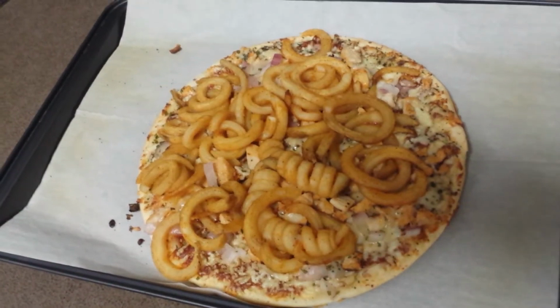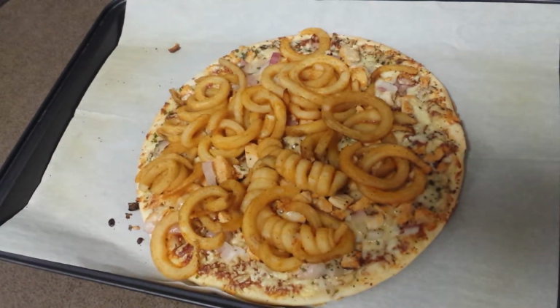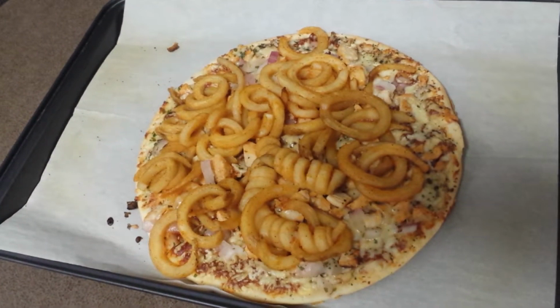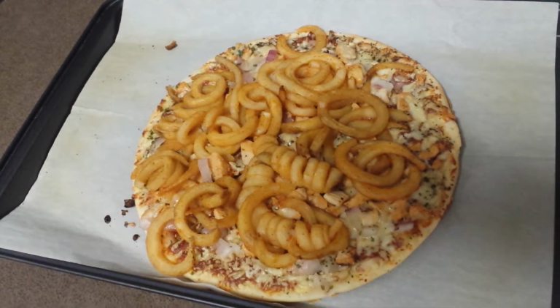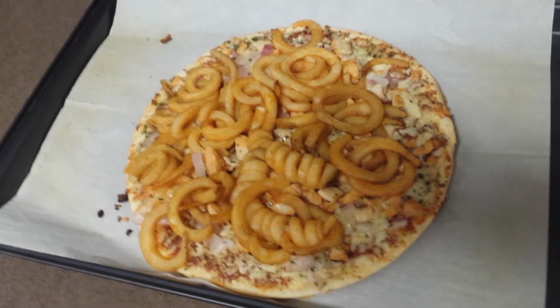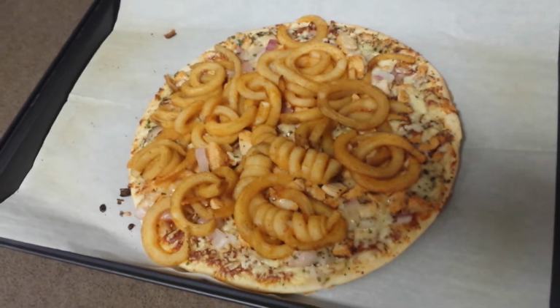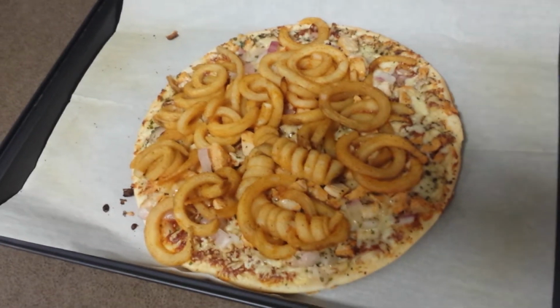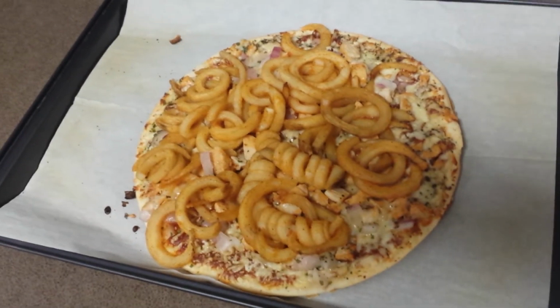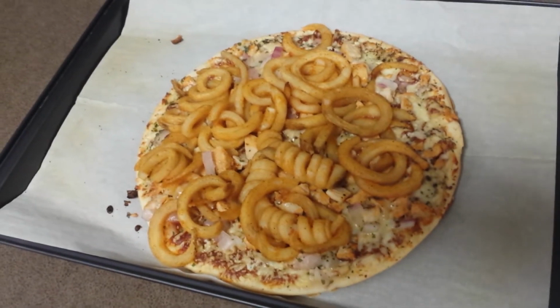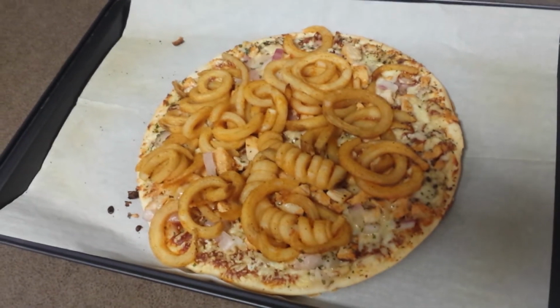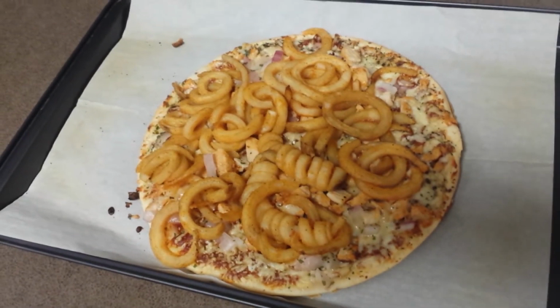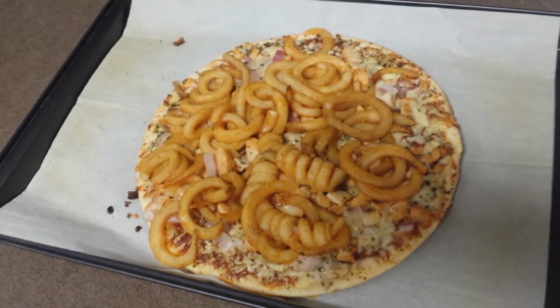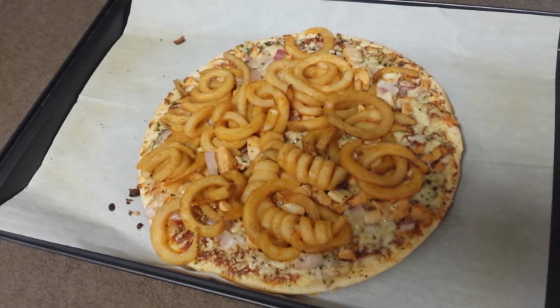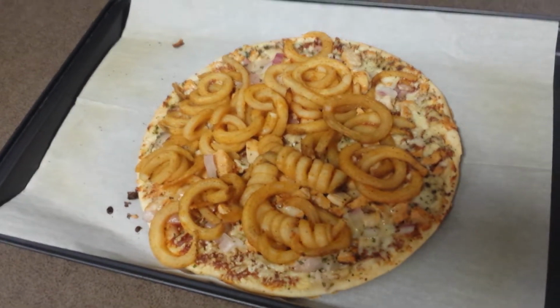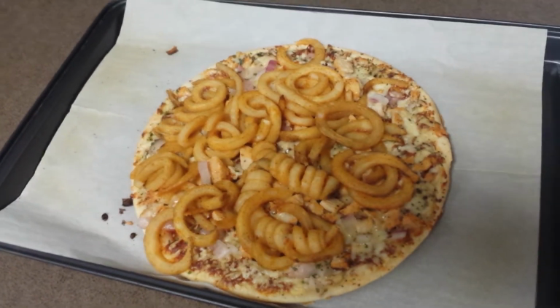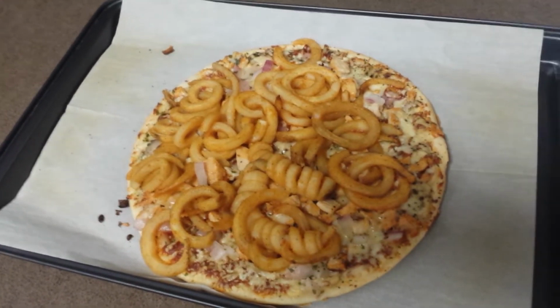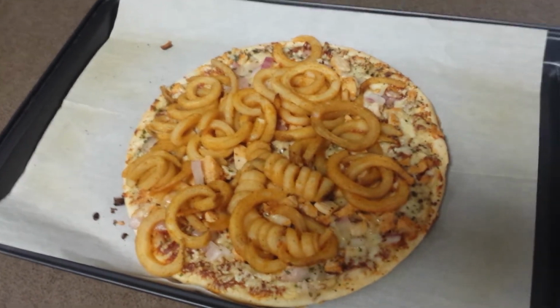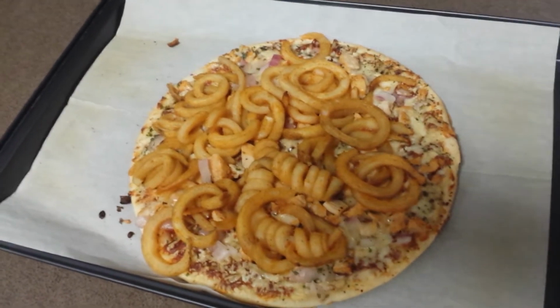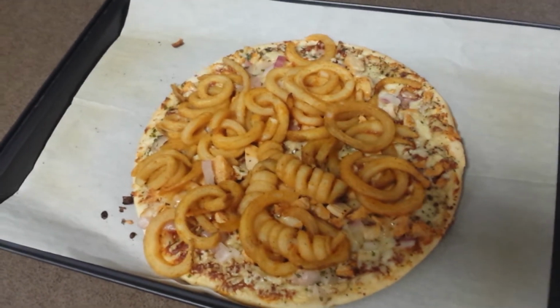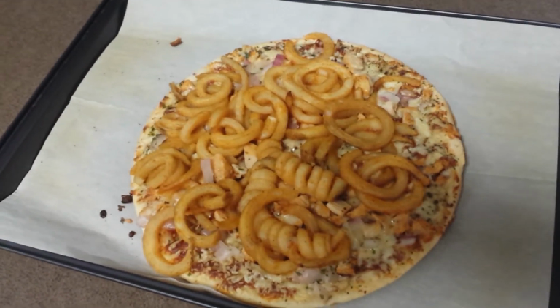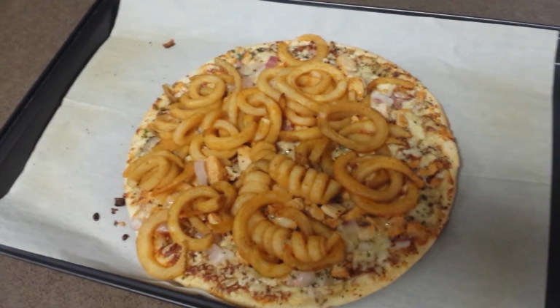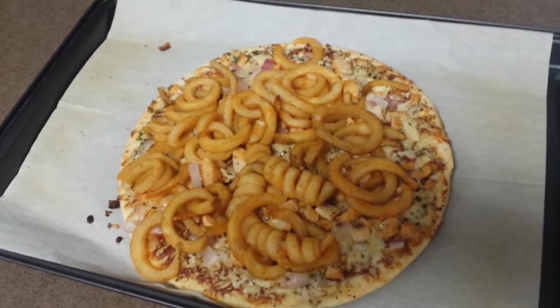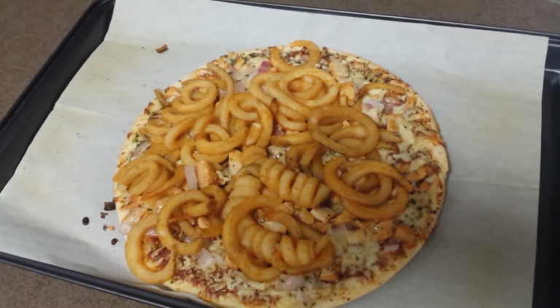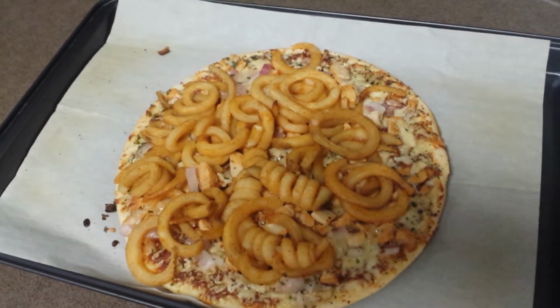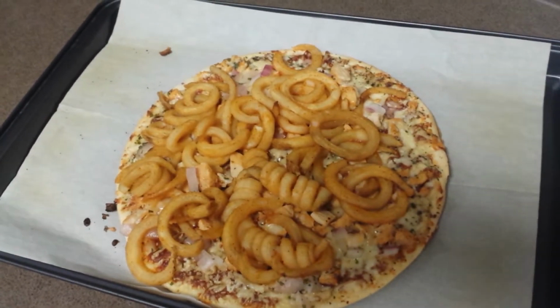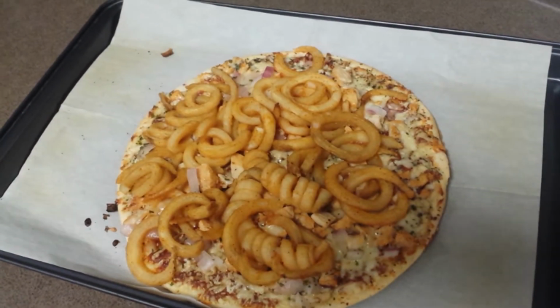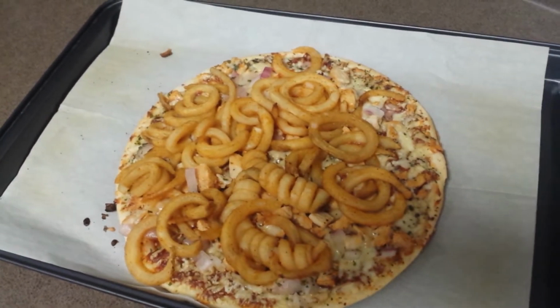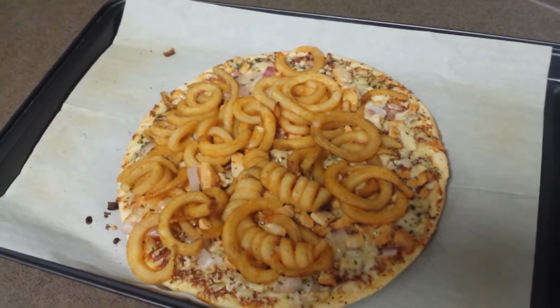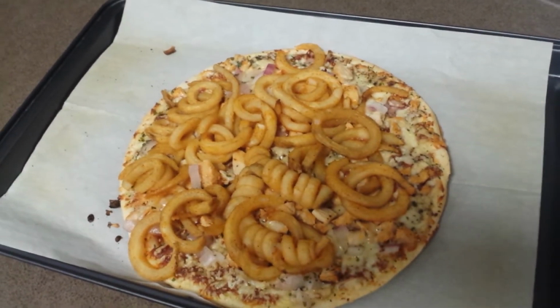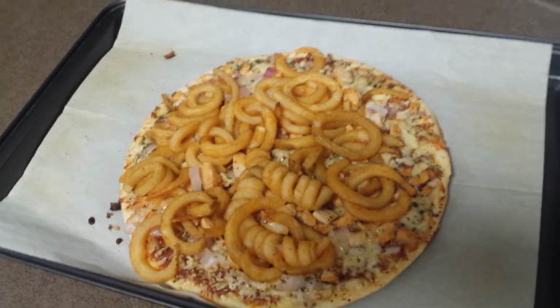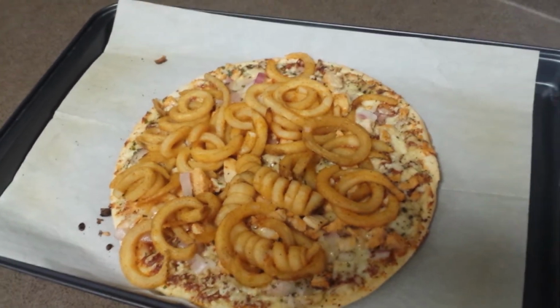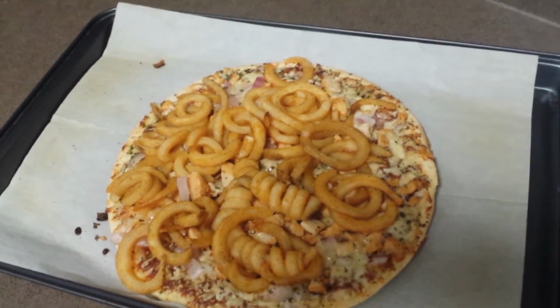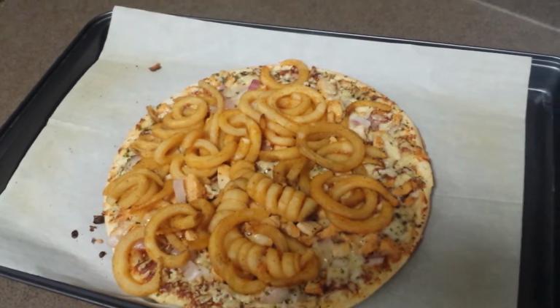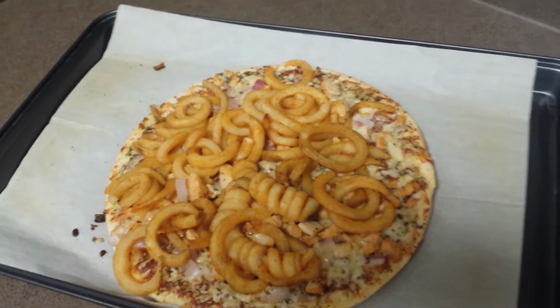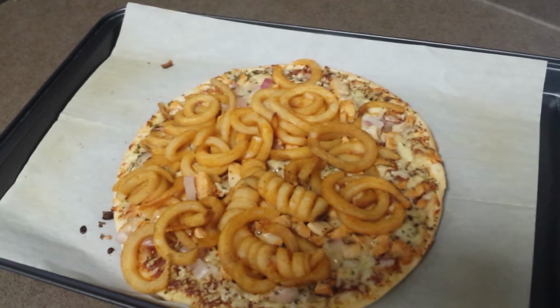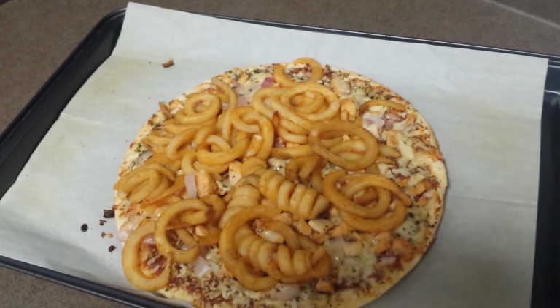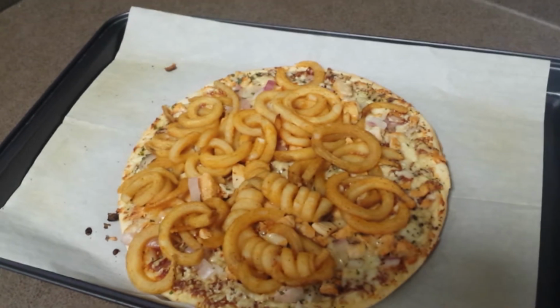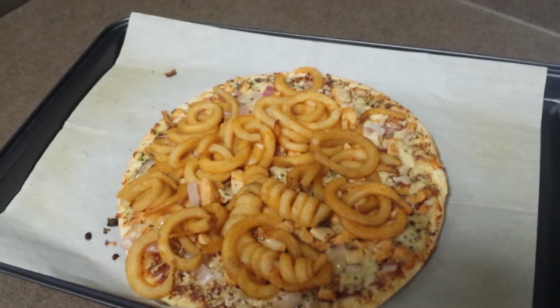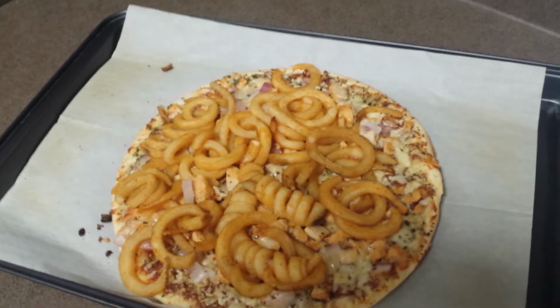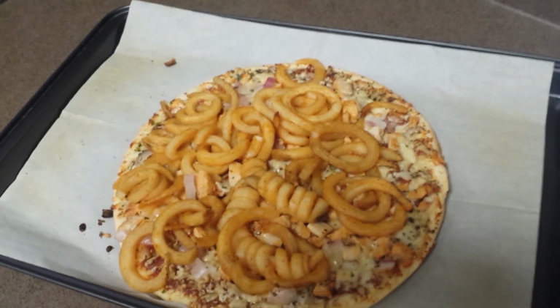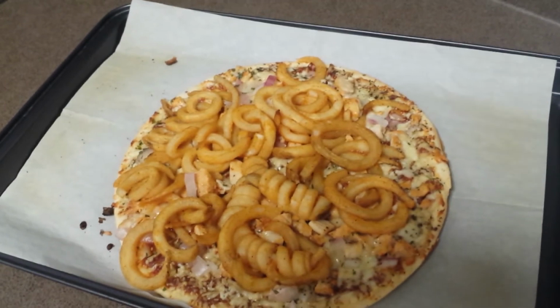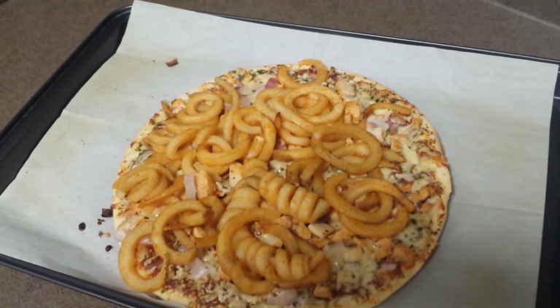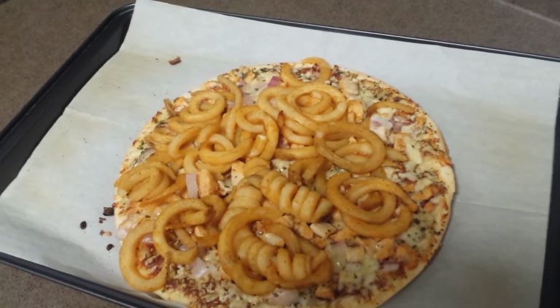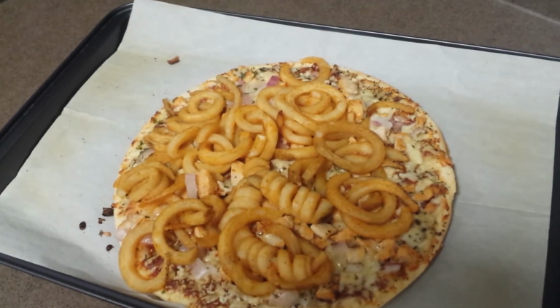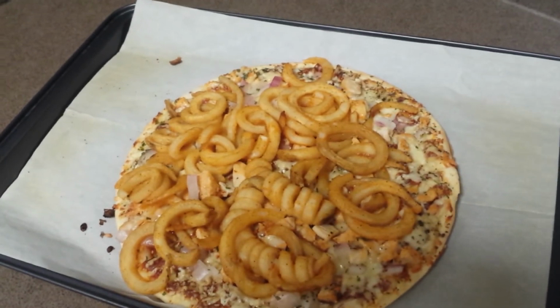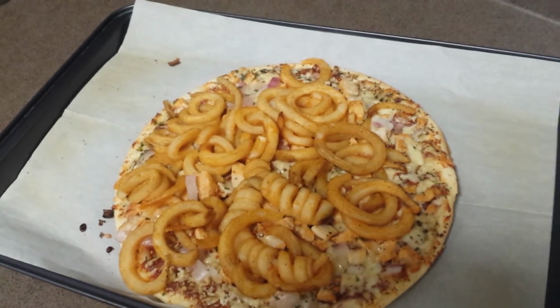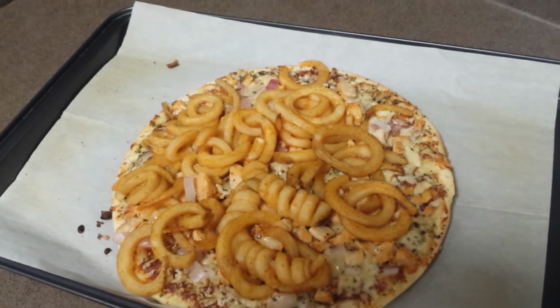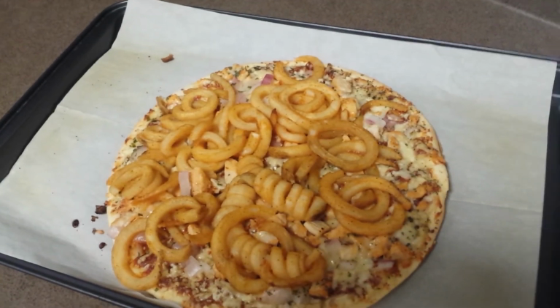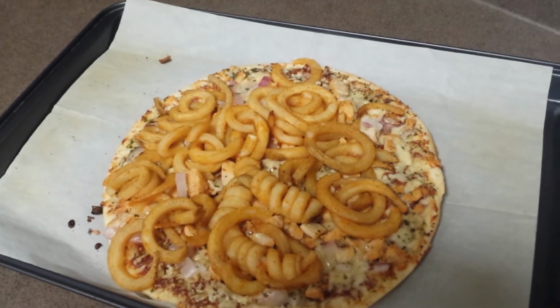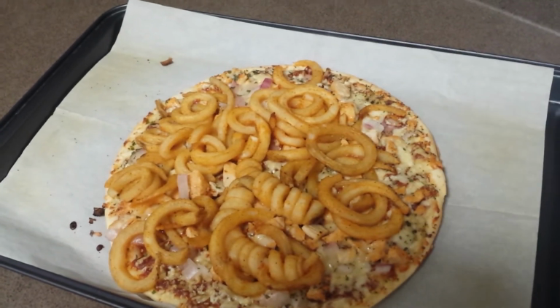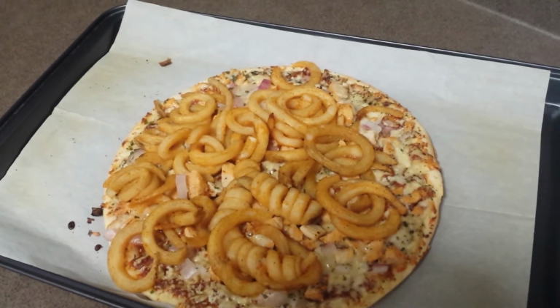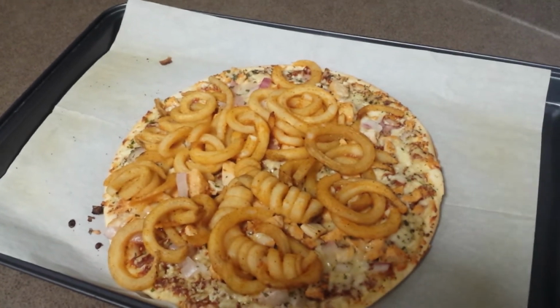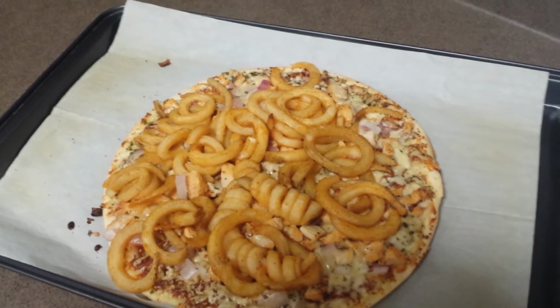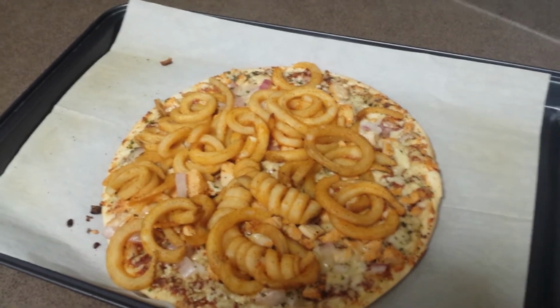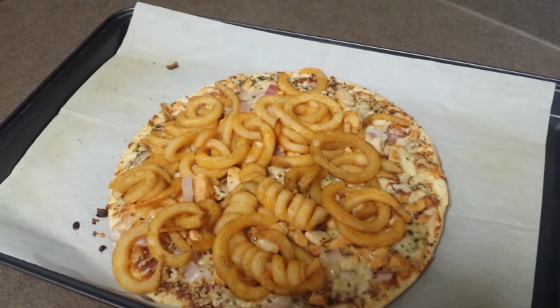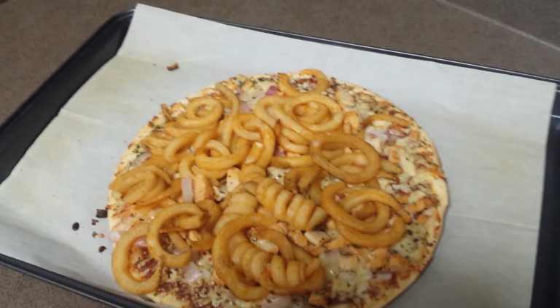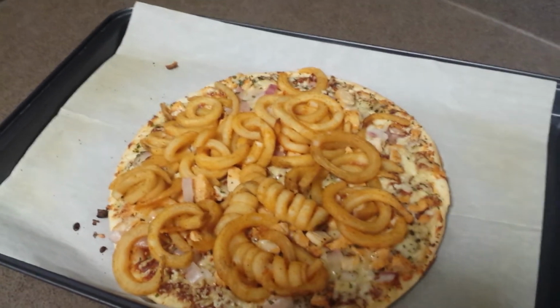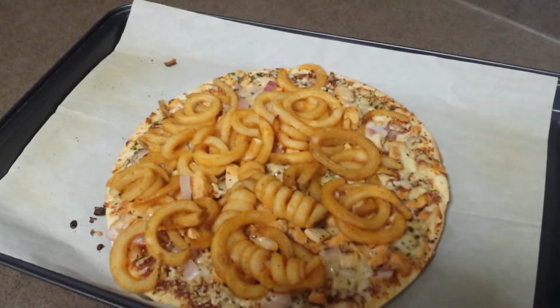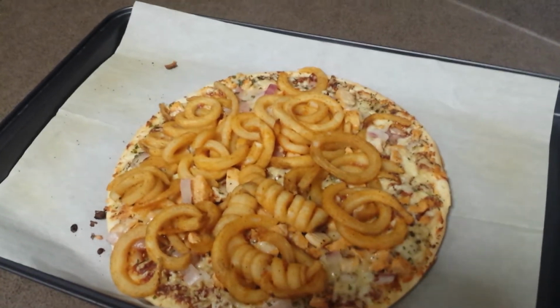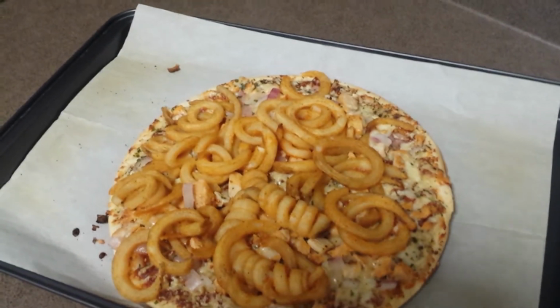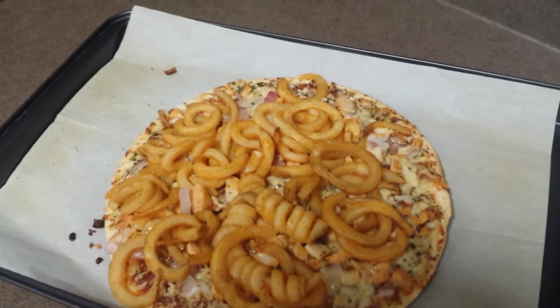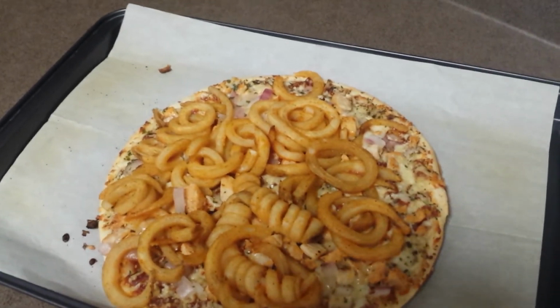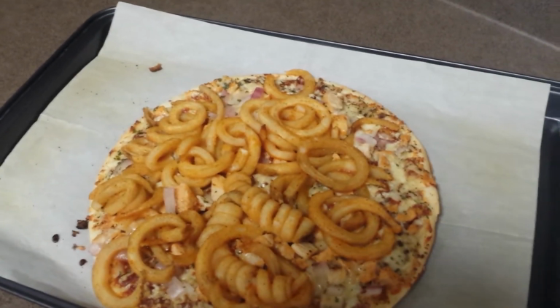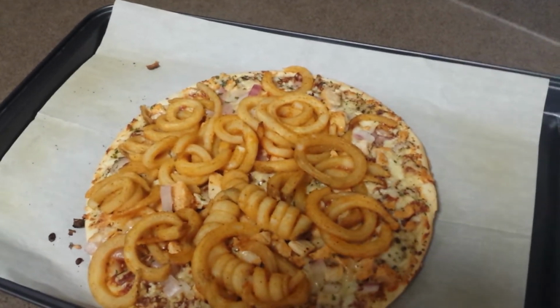Hi everybody. Welcome back to another food review on the Wagon Channel. My name is Nick Bangerini. Thank you so much for joining me today.